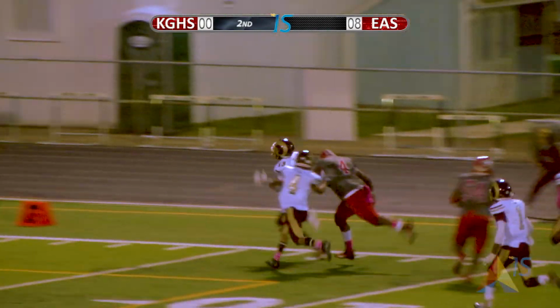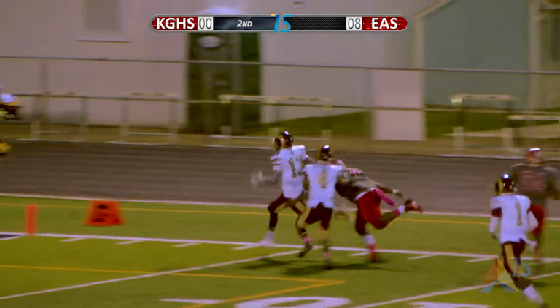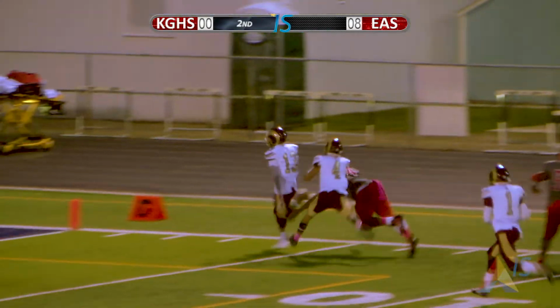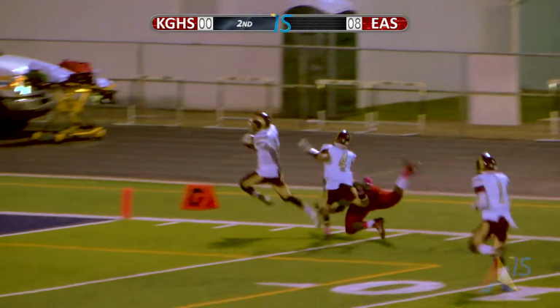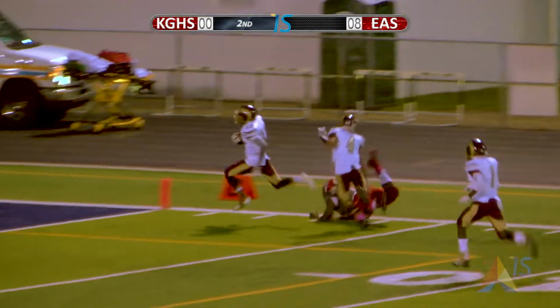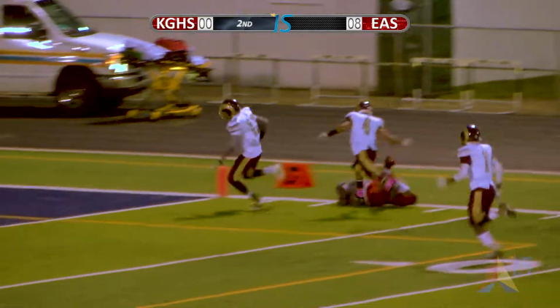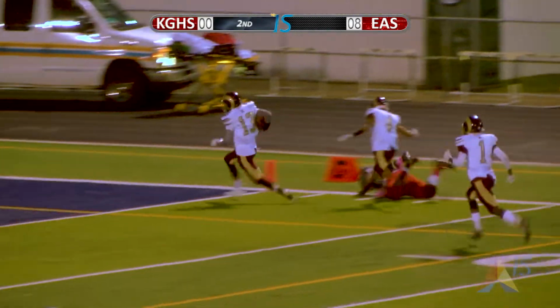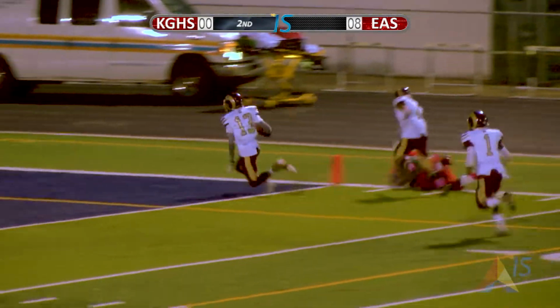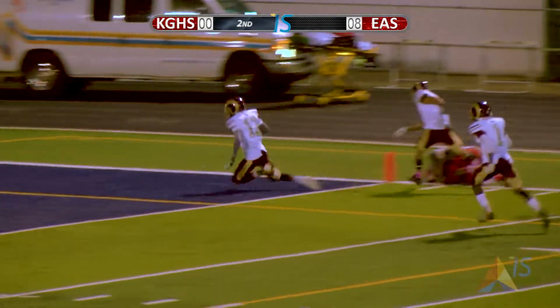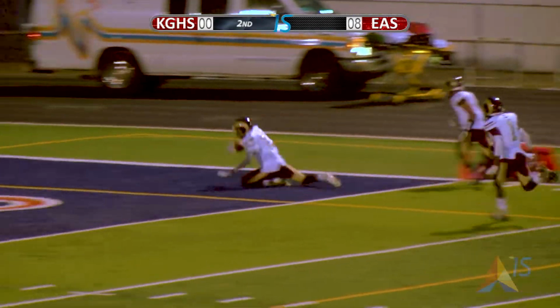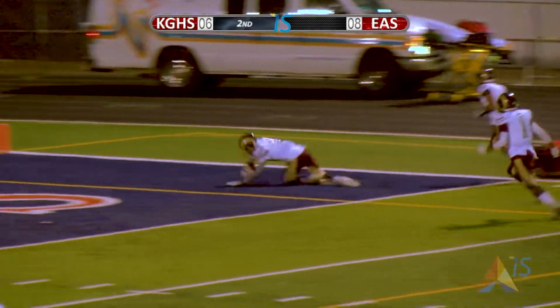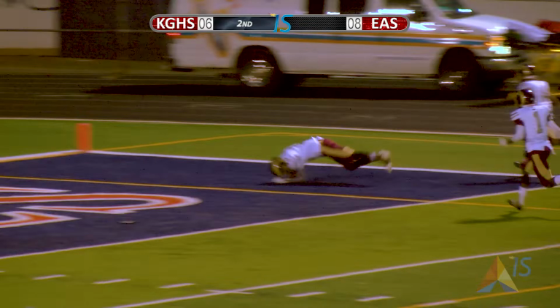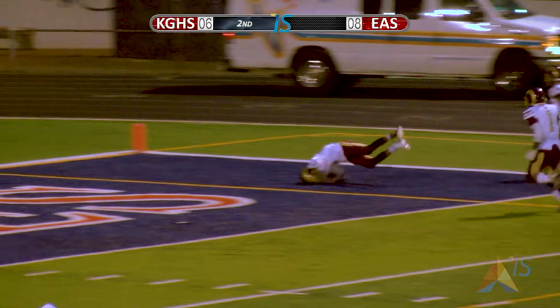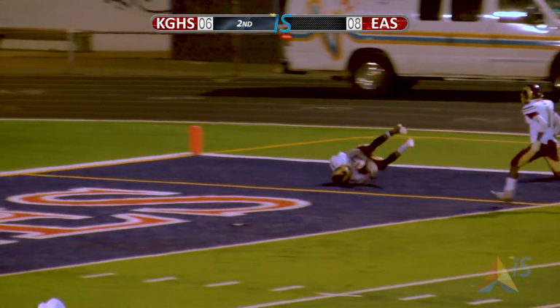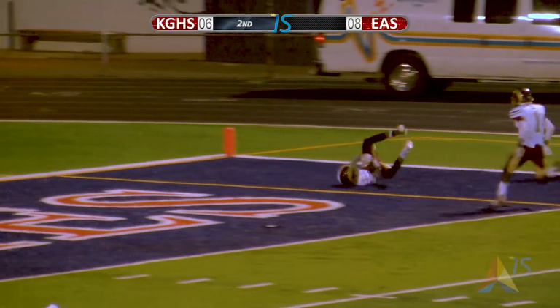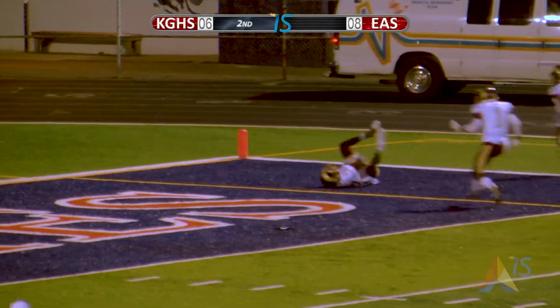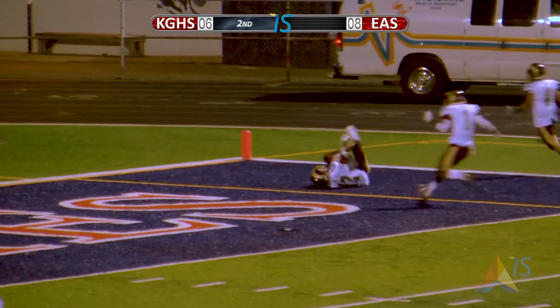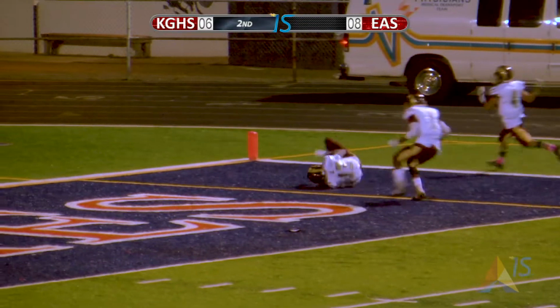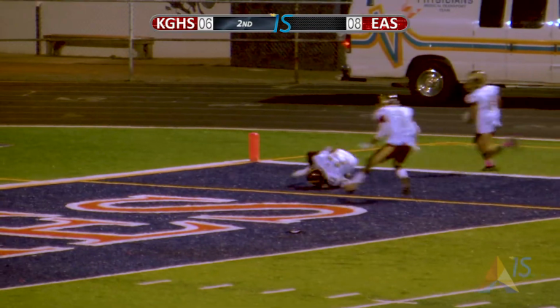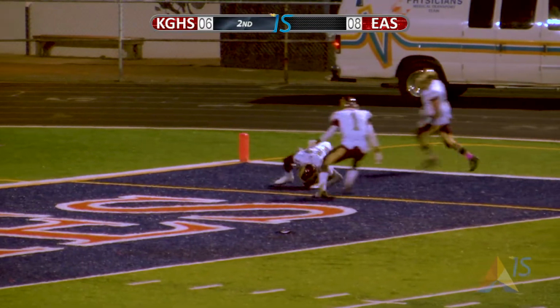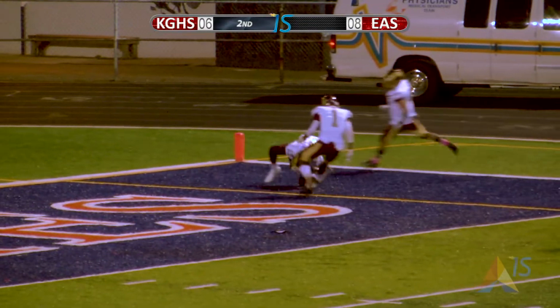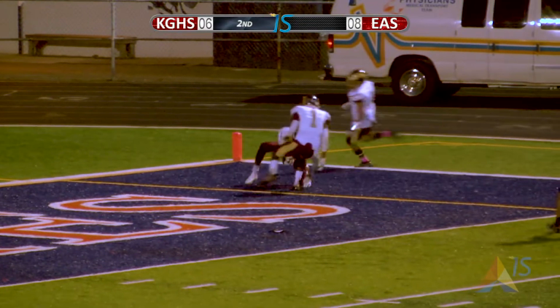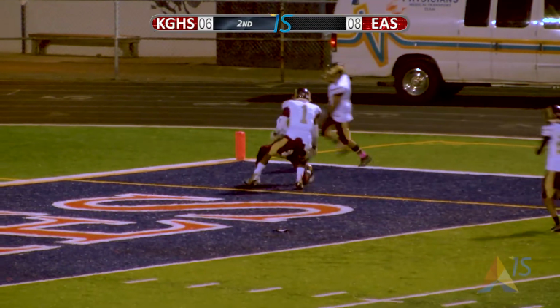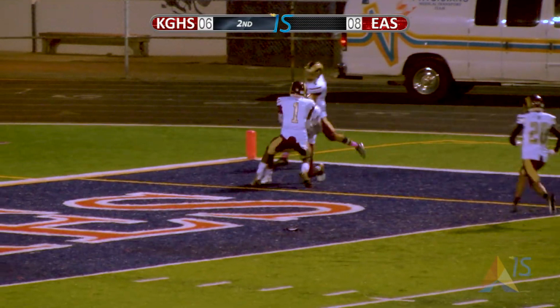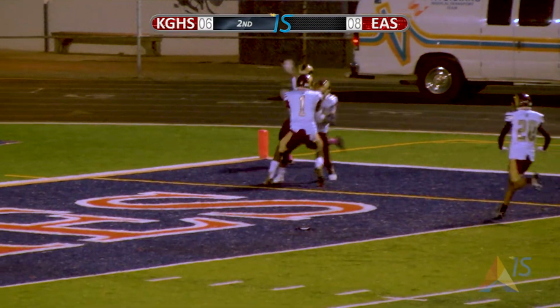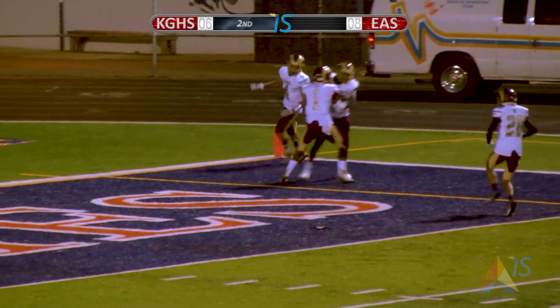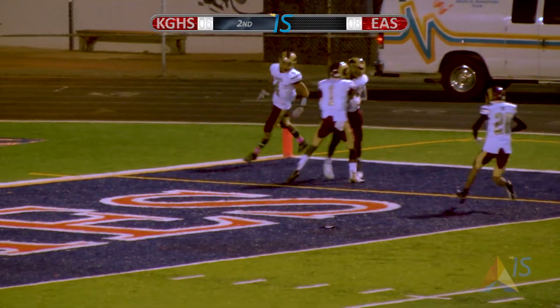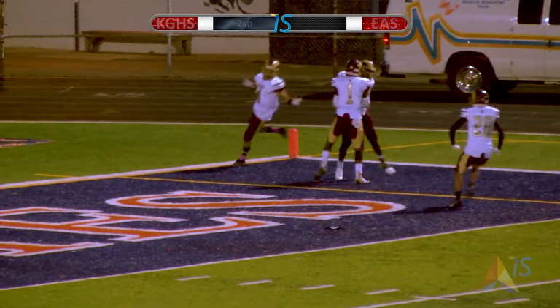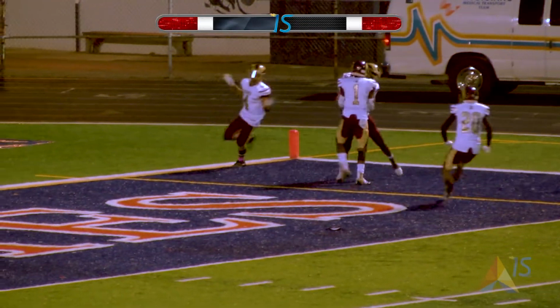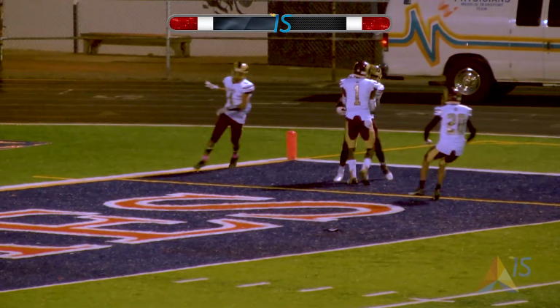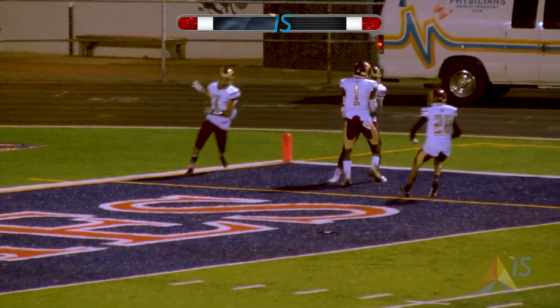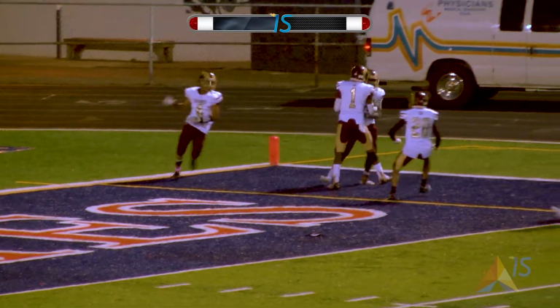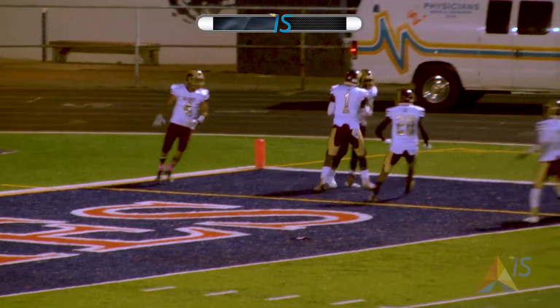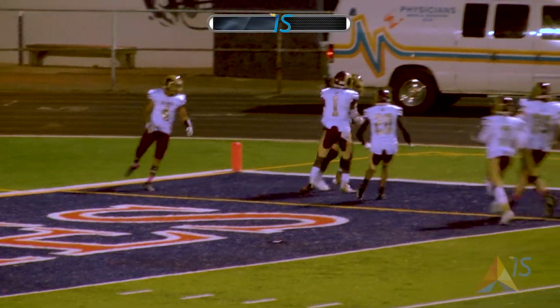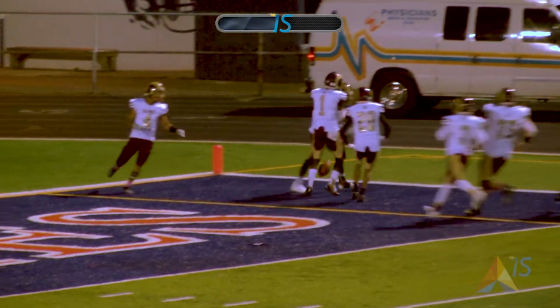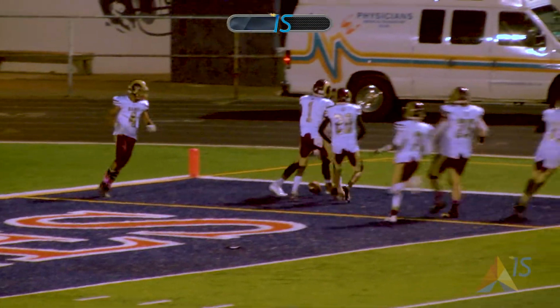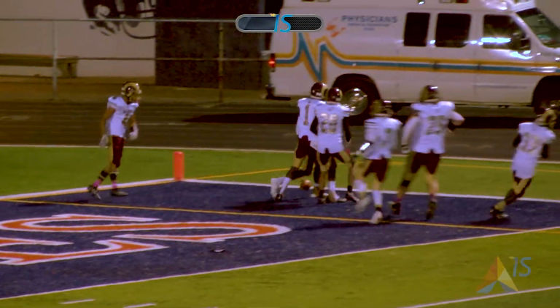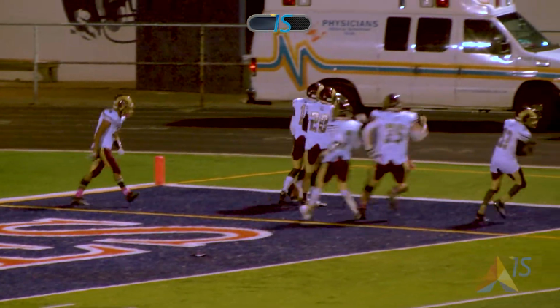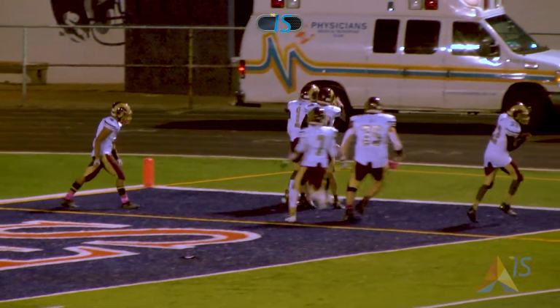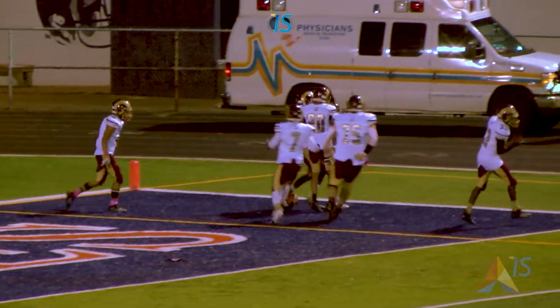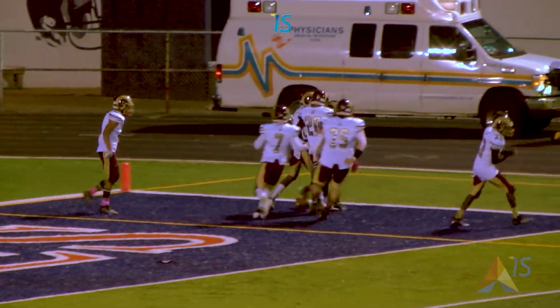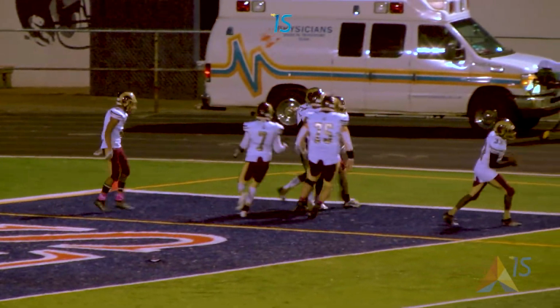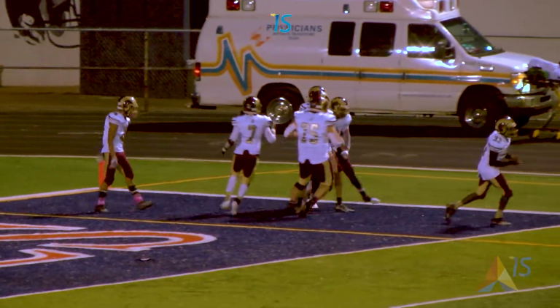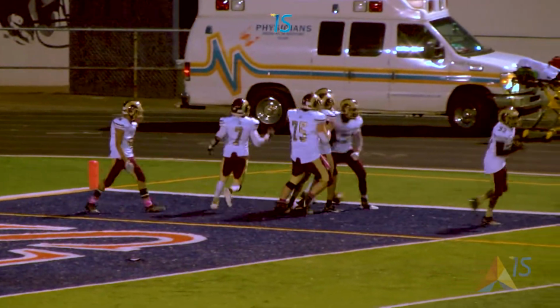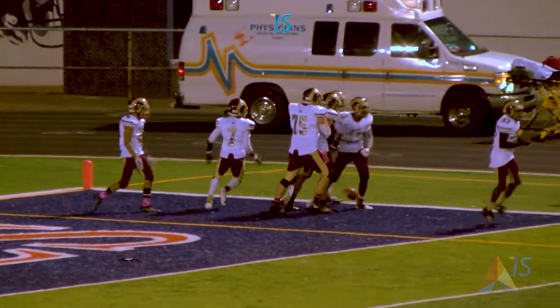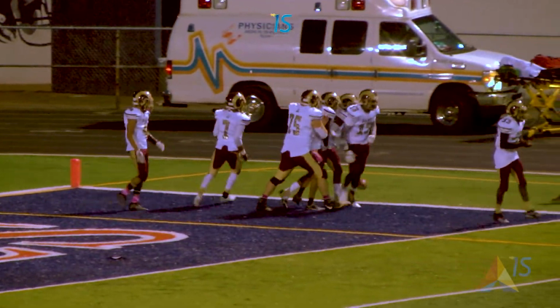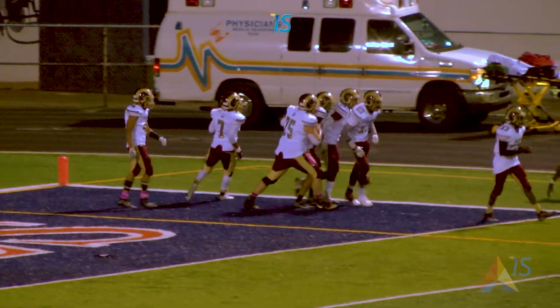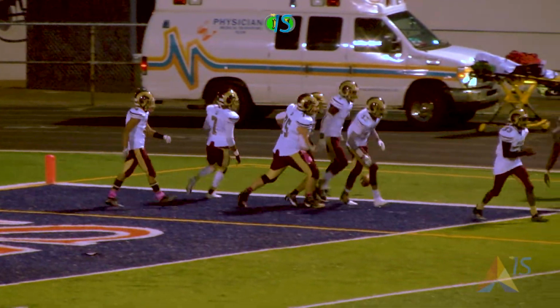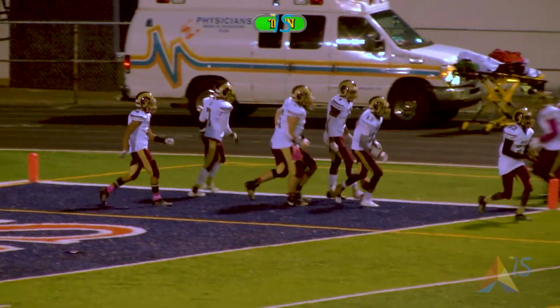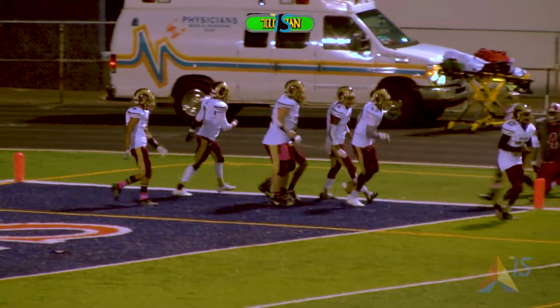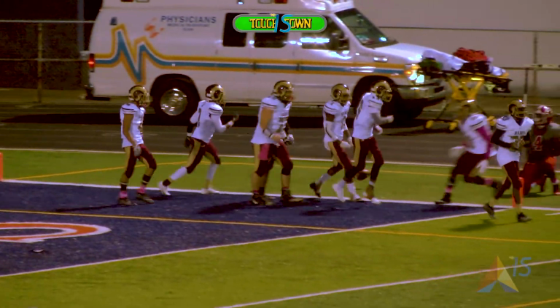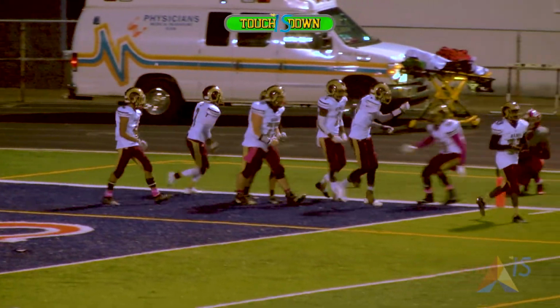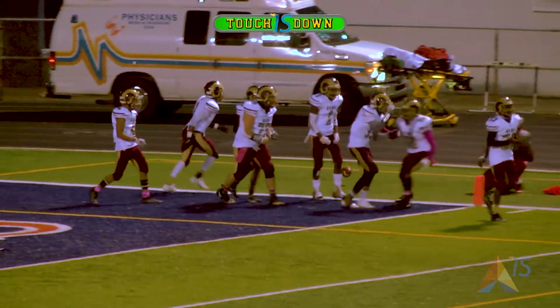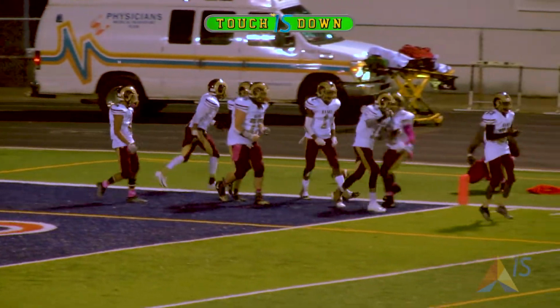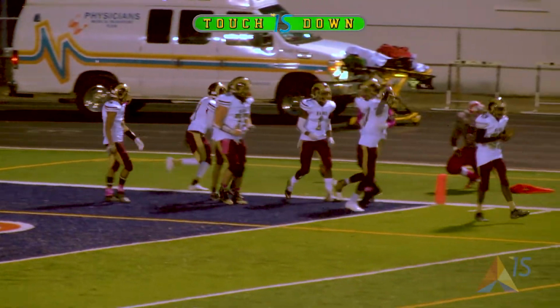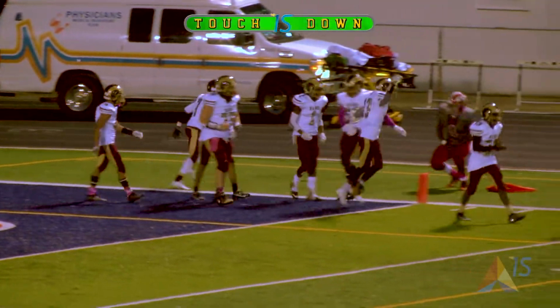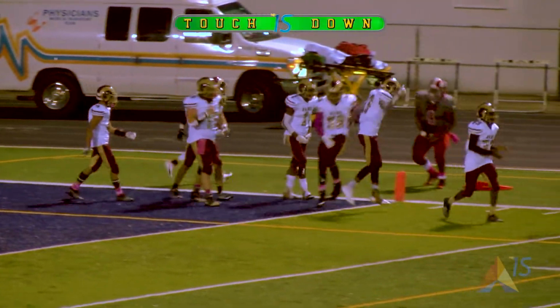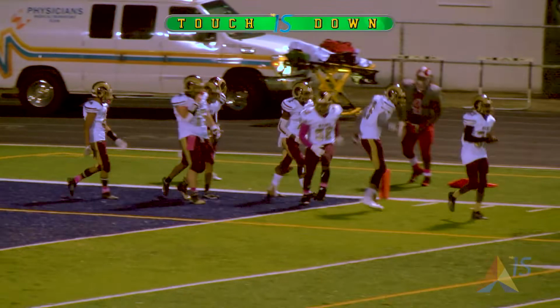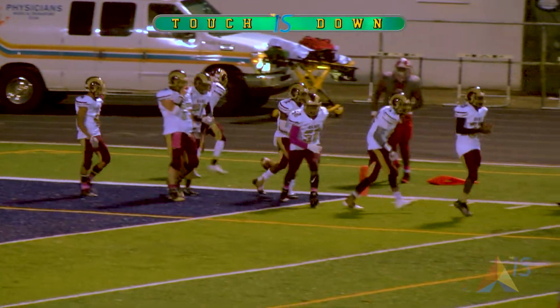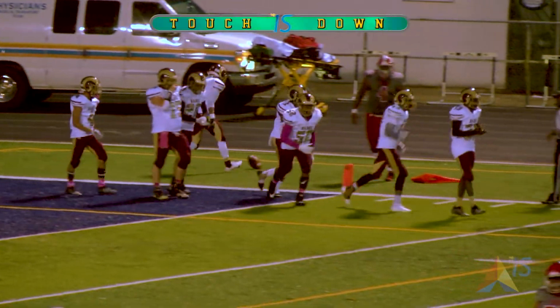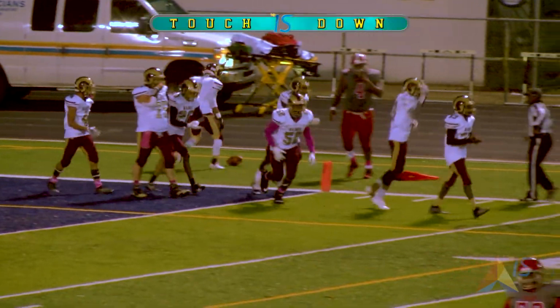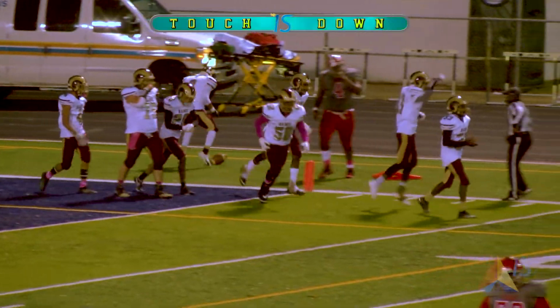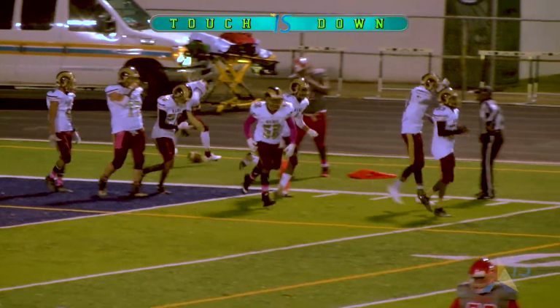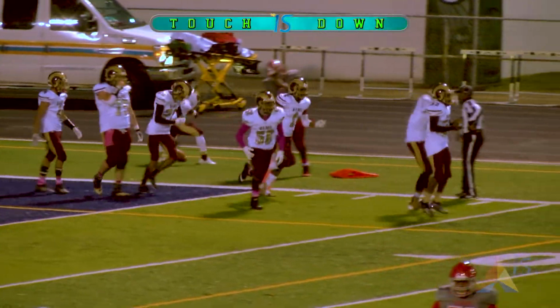A huge kickoff return on the fourth down situation. Tried to squib kick it and ran out of room. How about that turn of events?